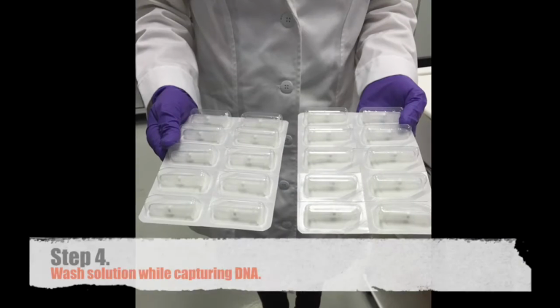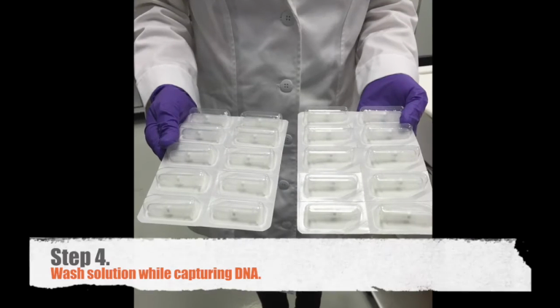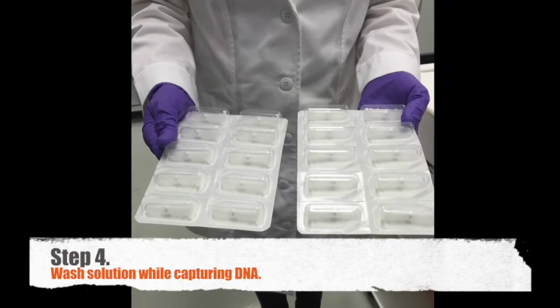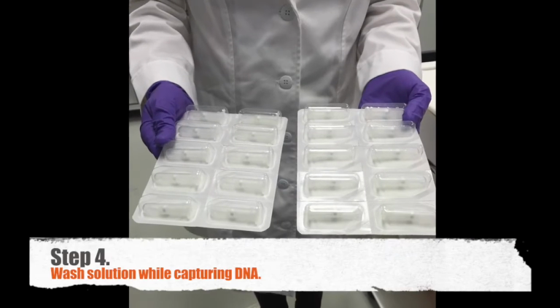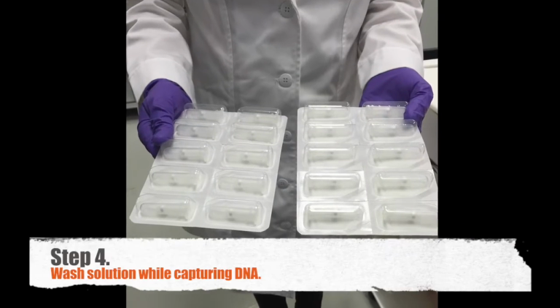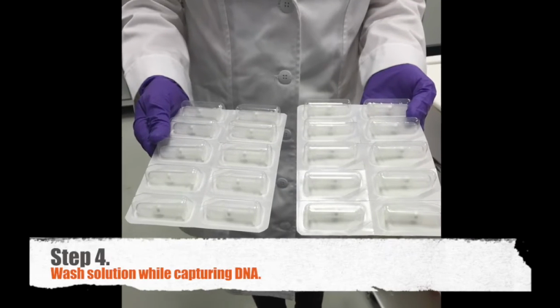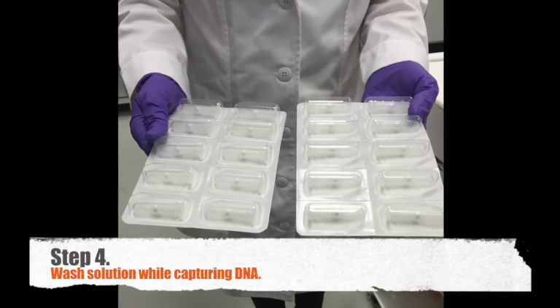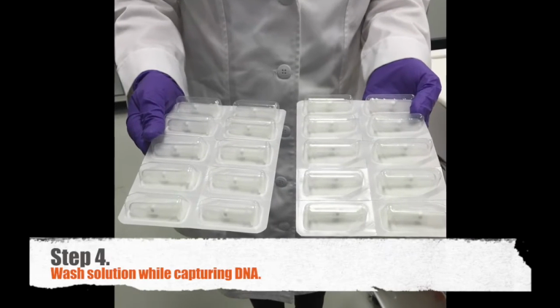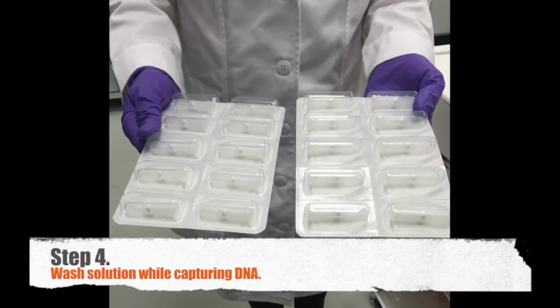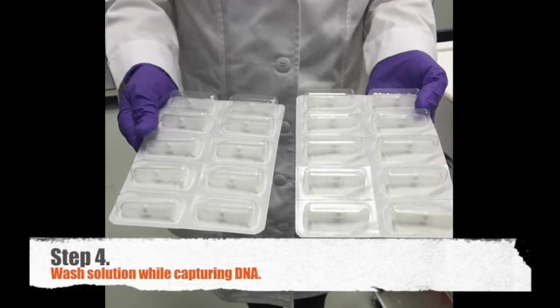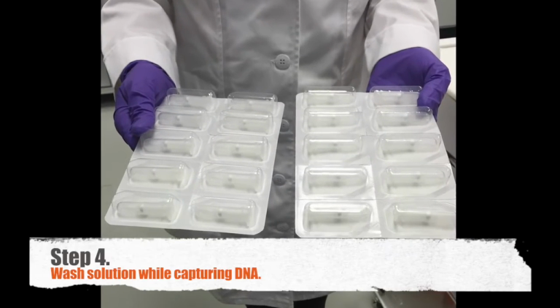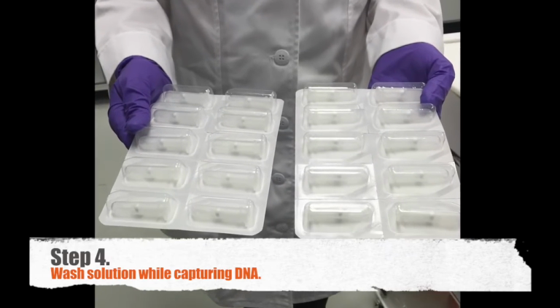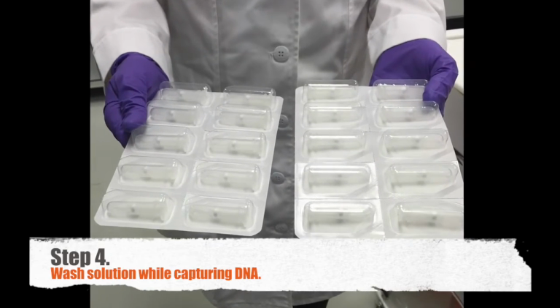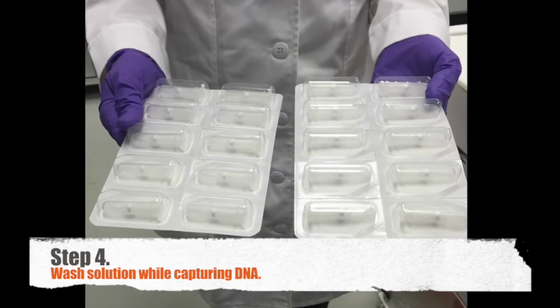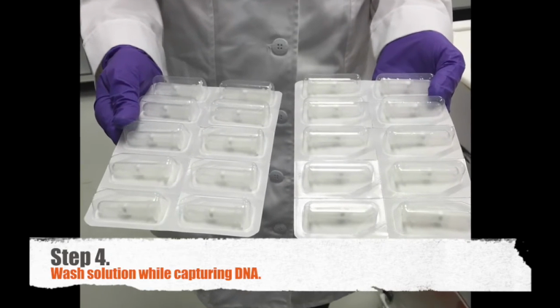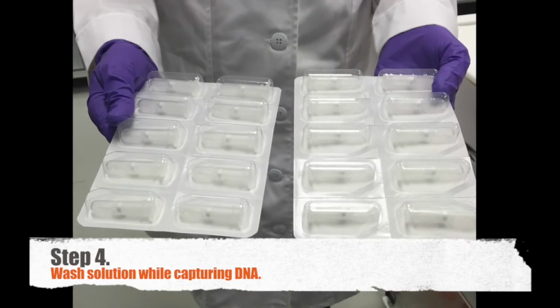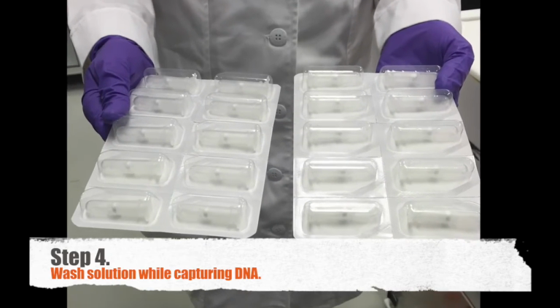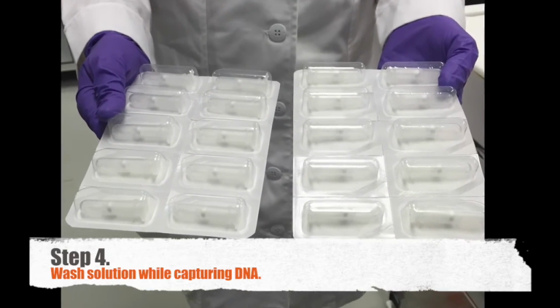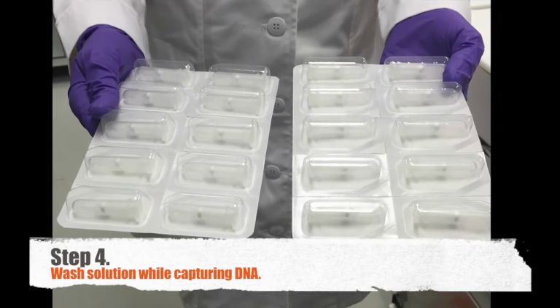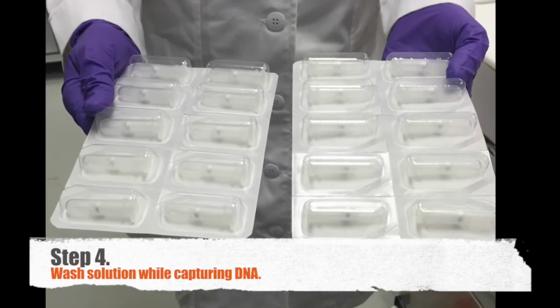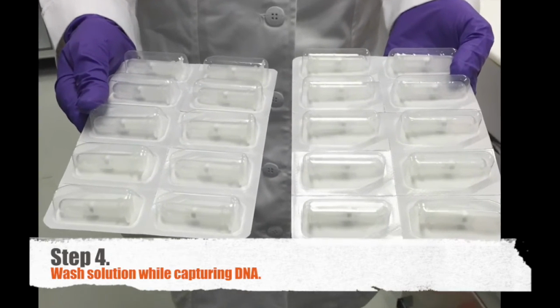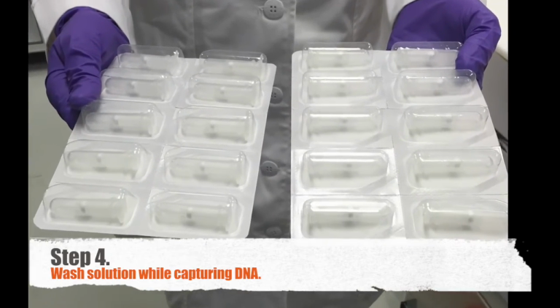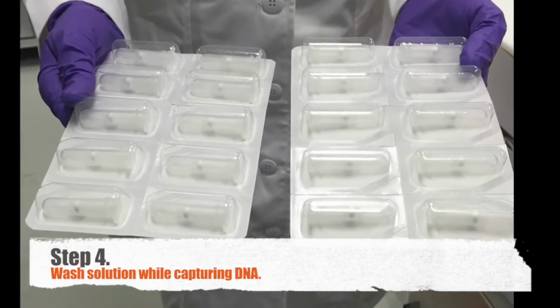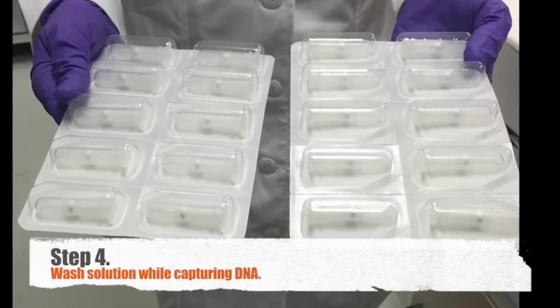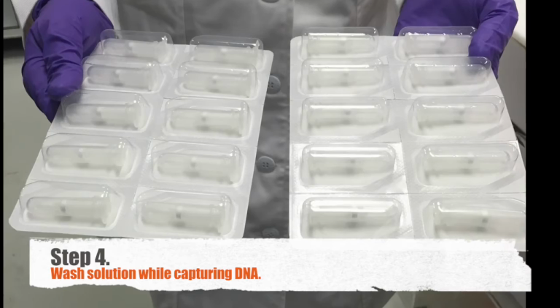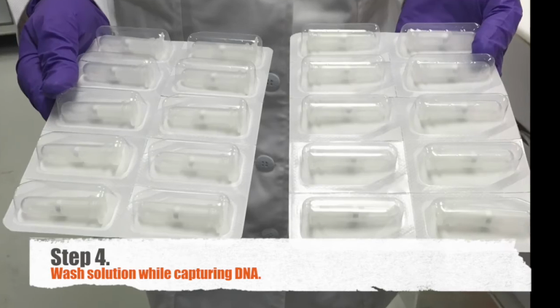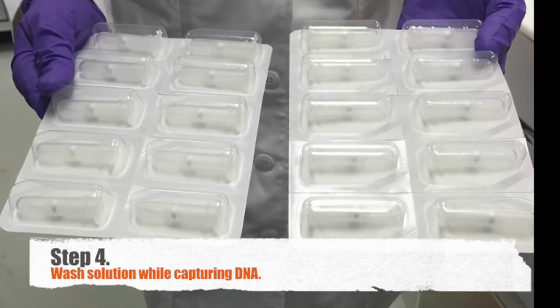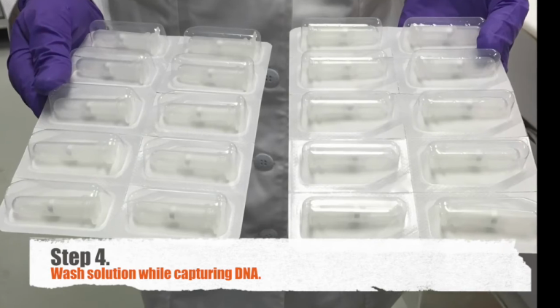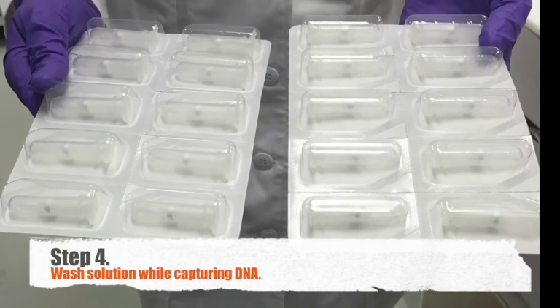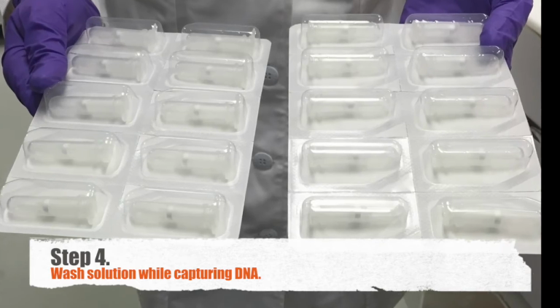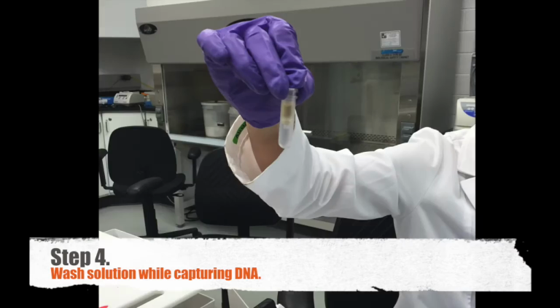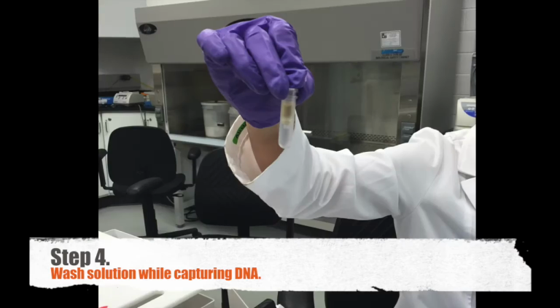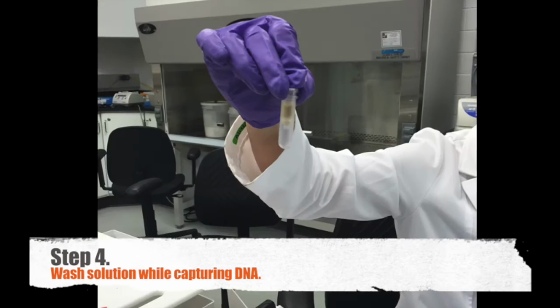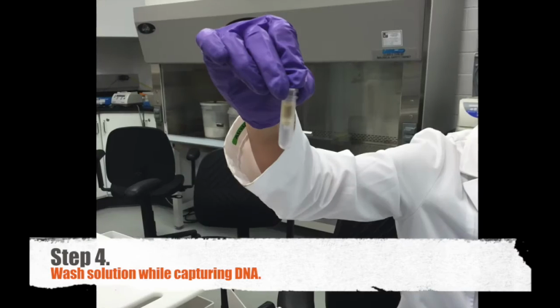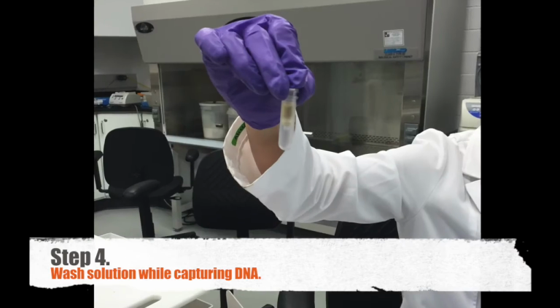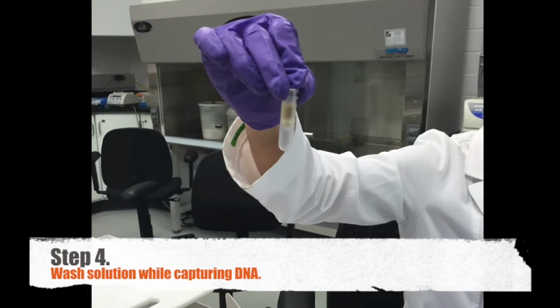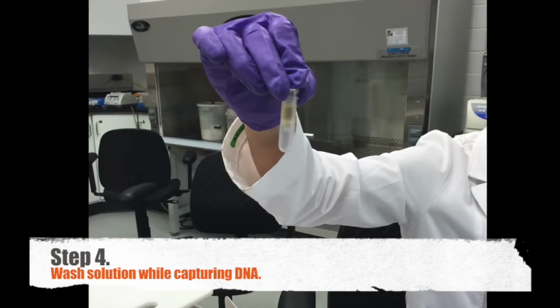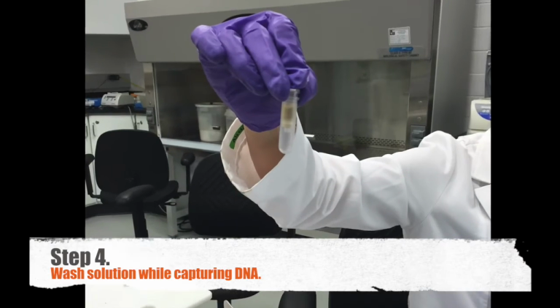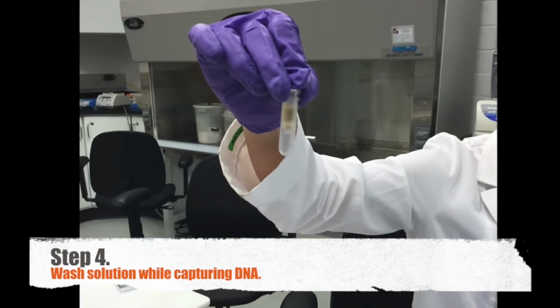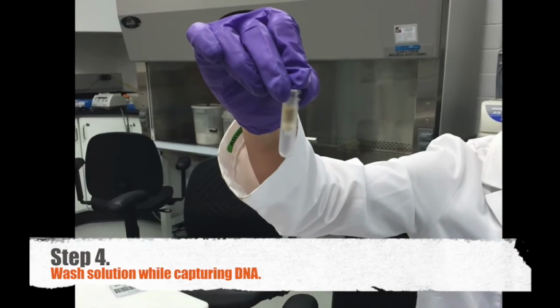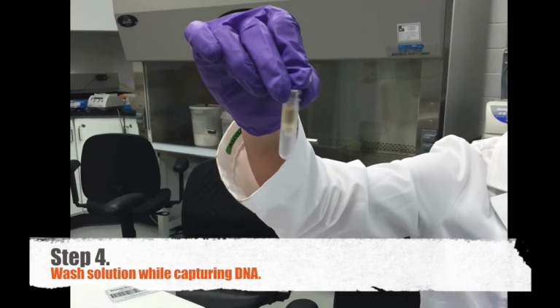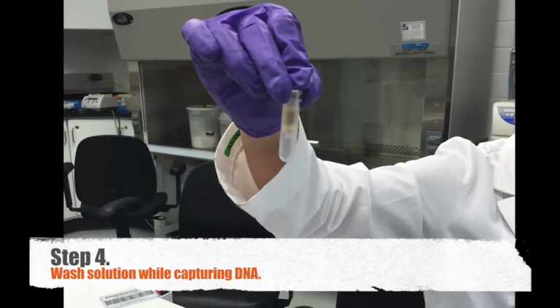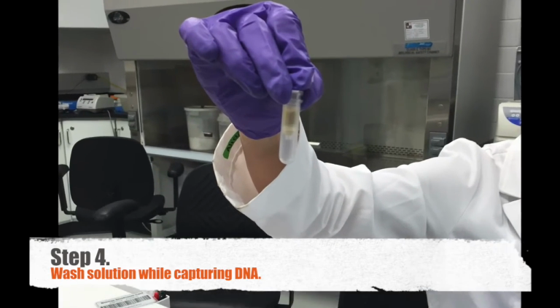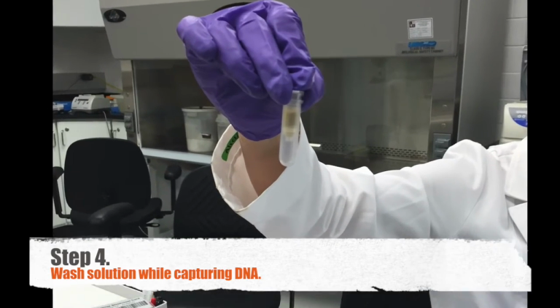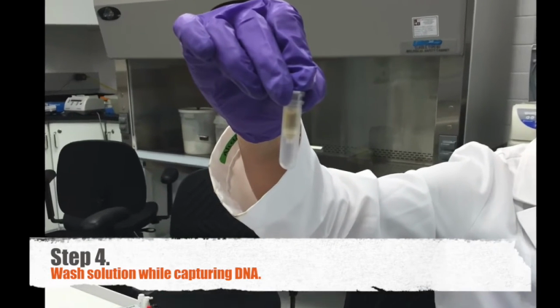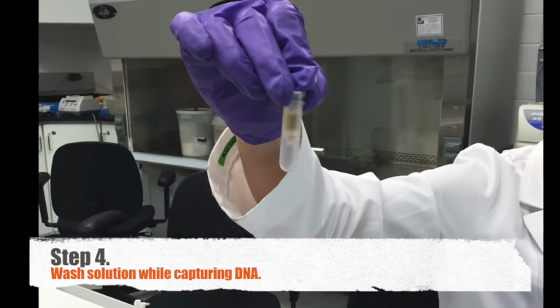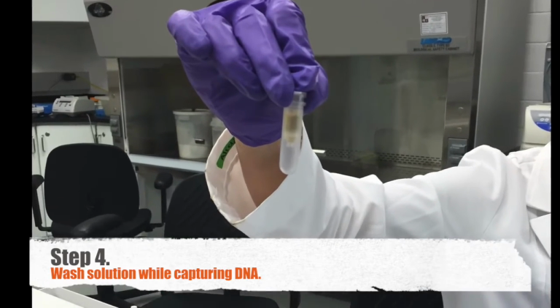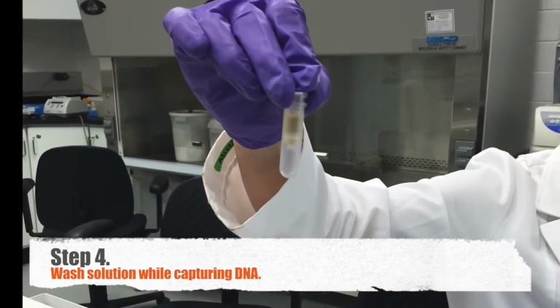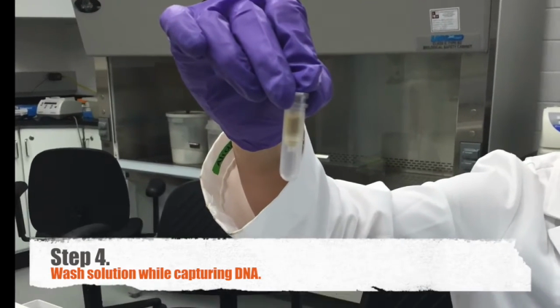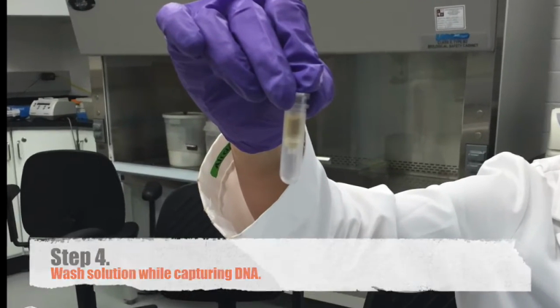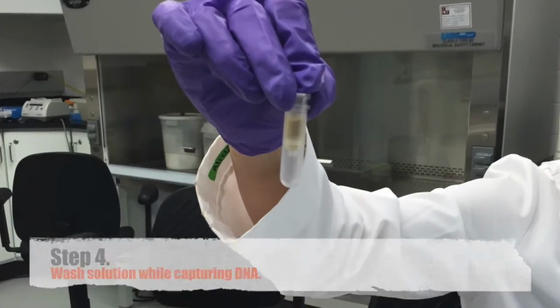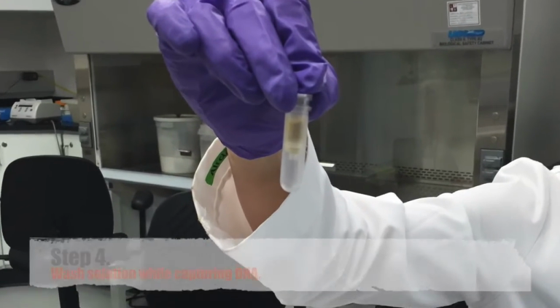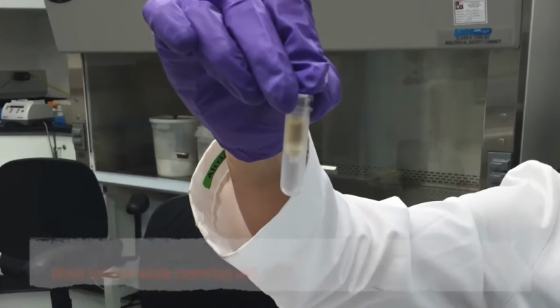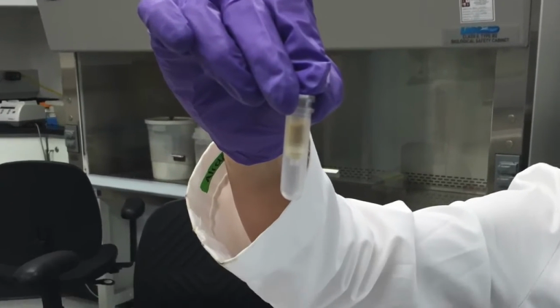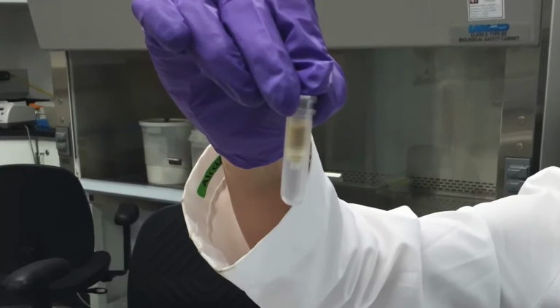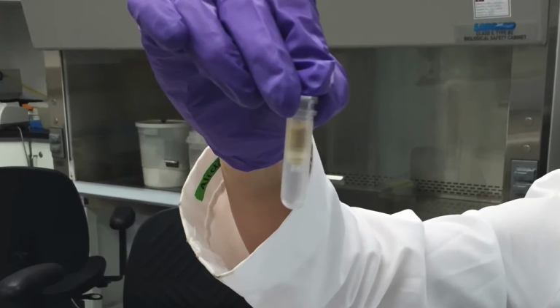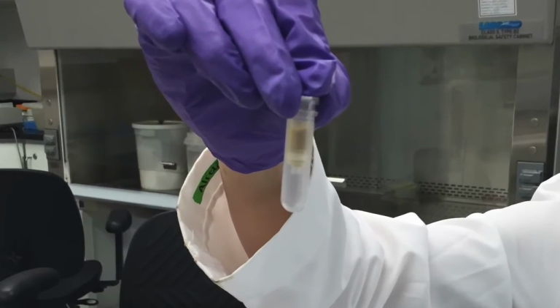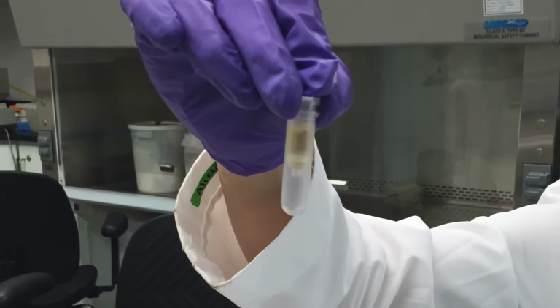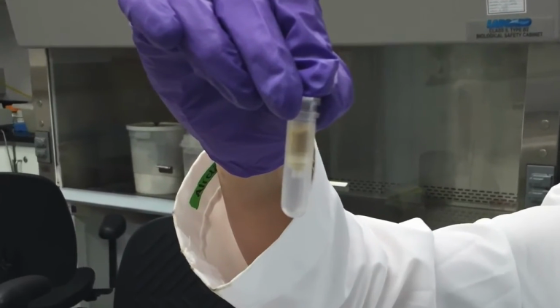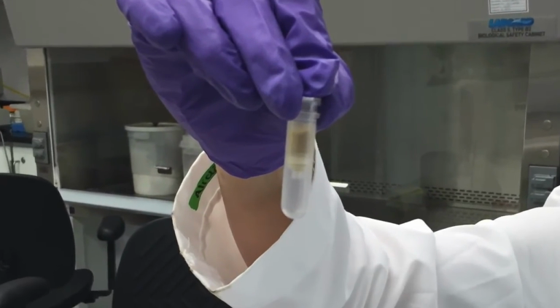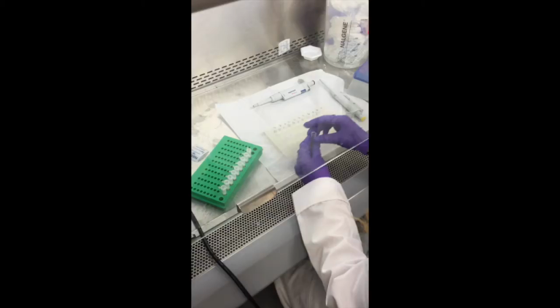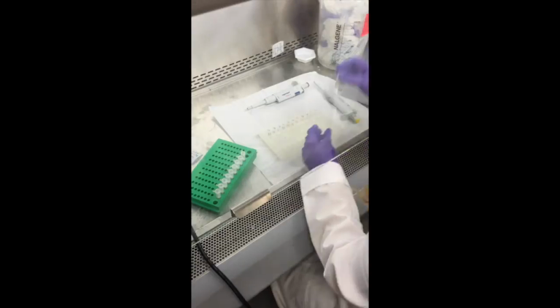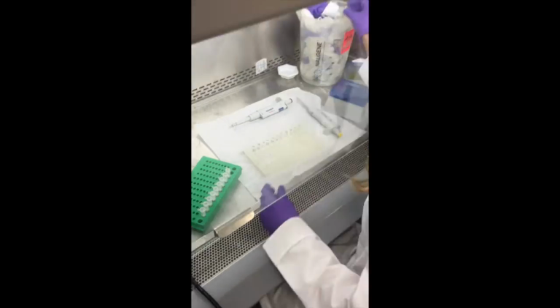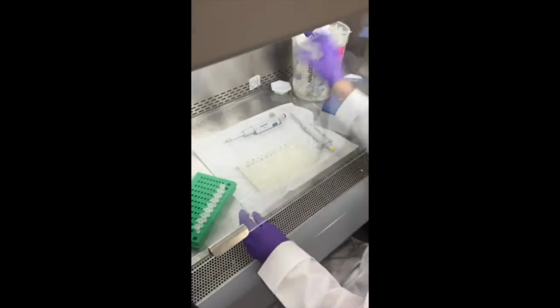Step four: I wash these solutions with rinsing buffers and special filters that capture the DNA molecules.